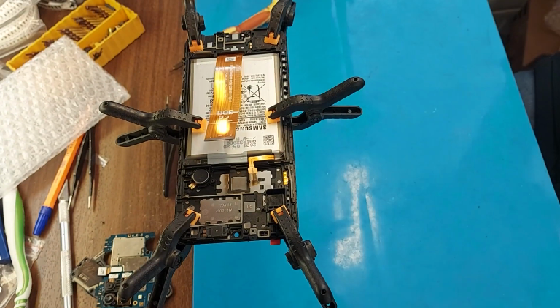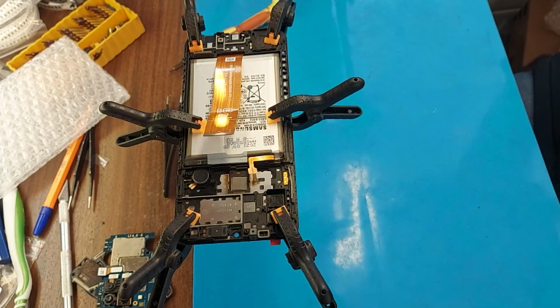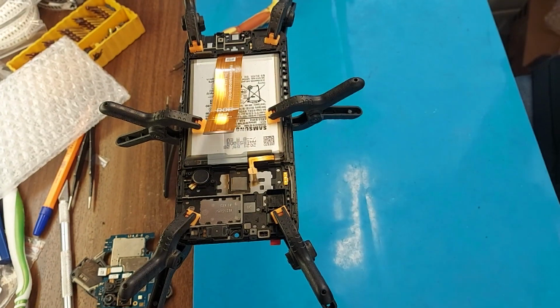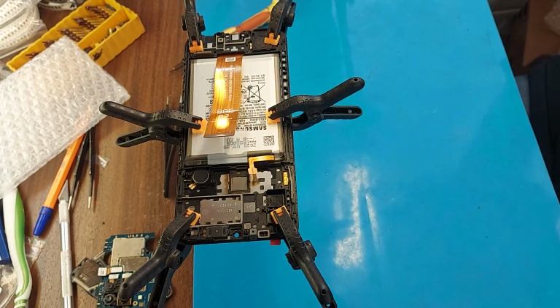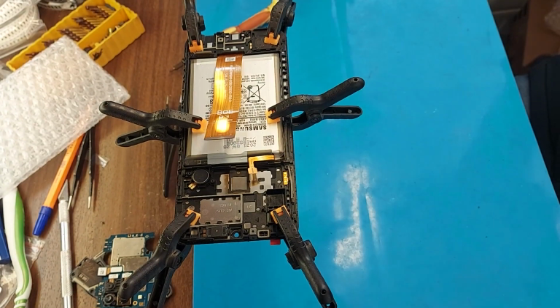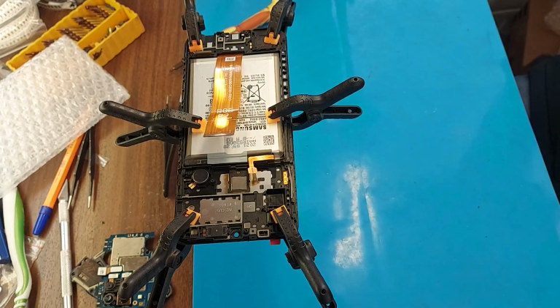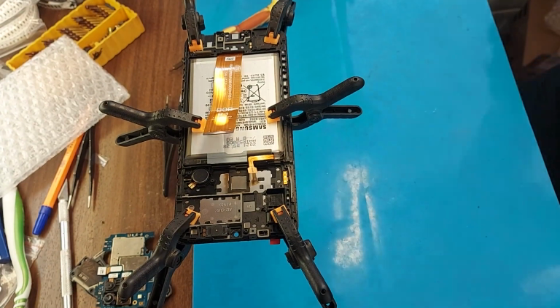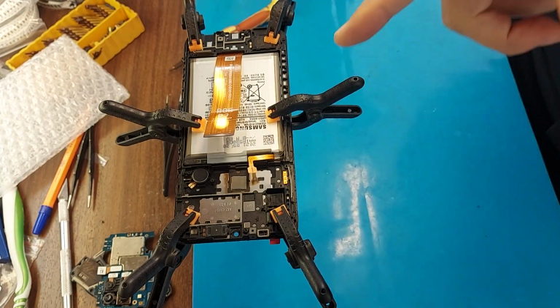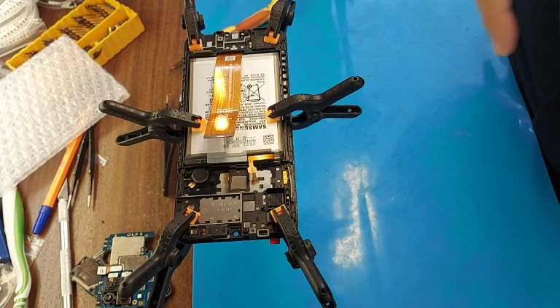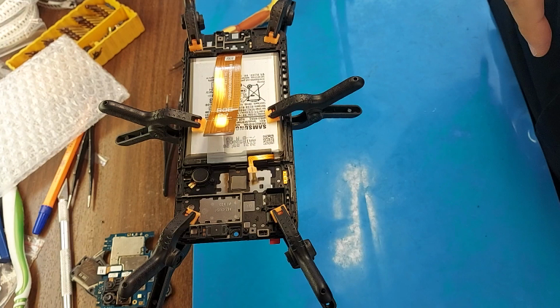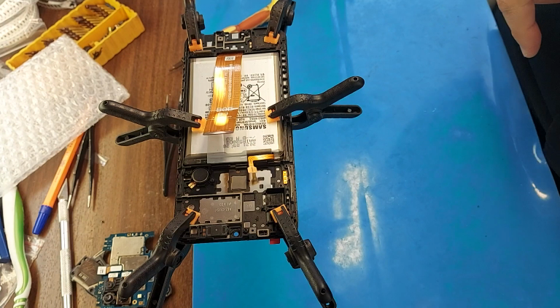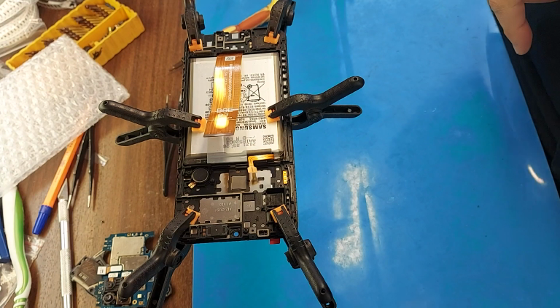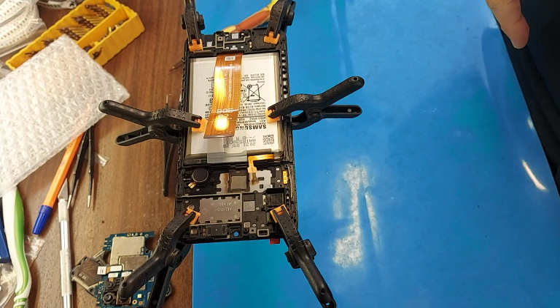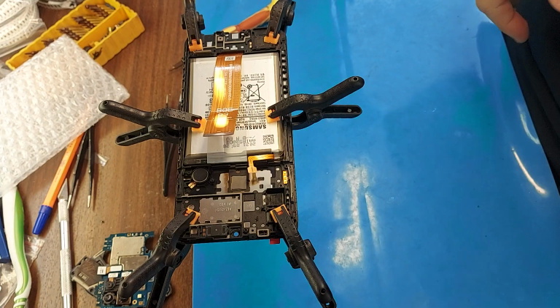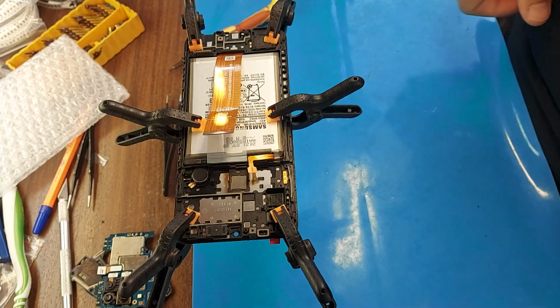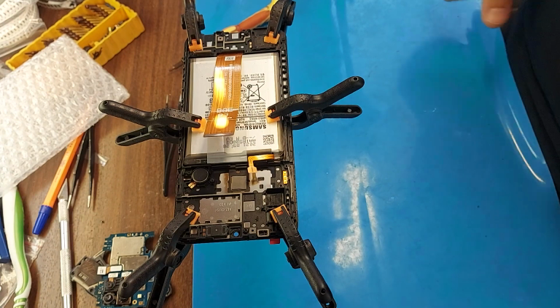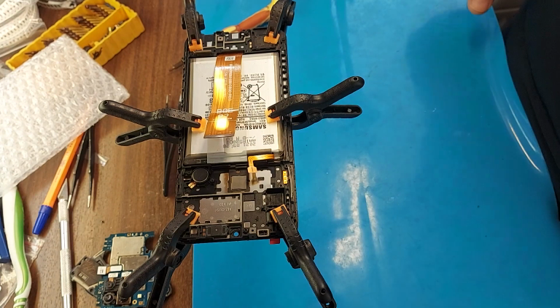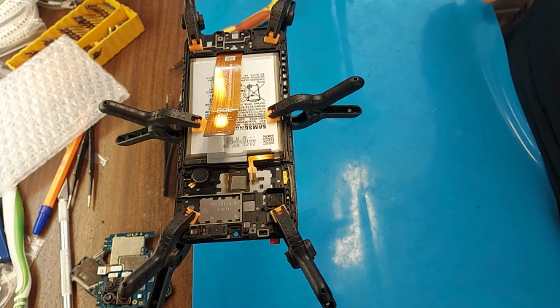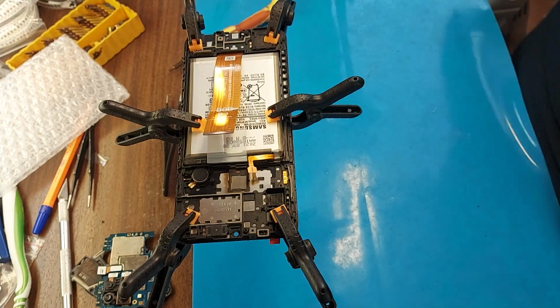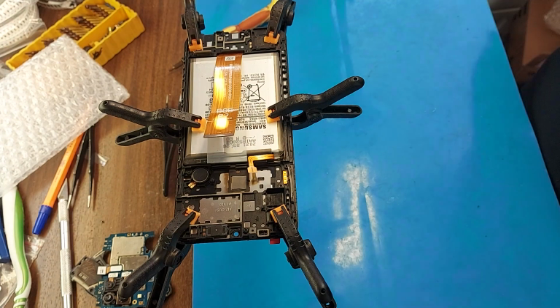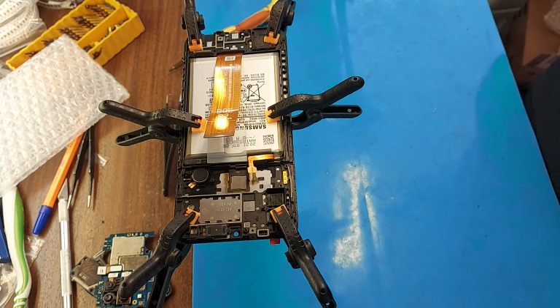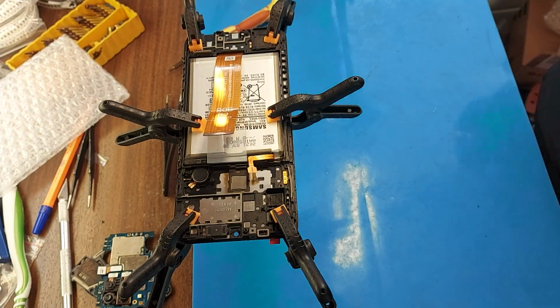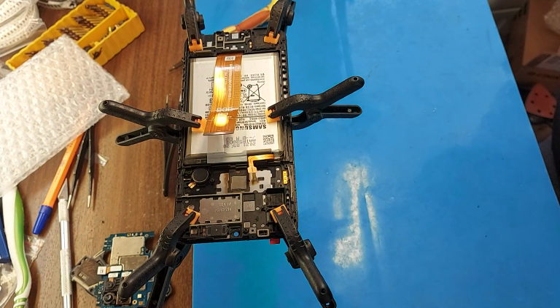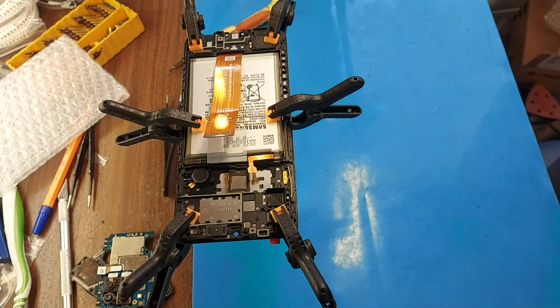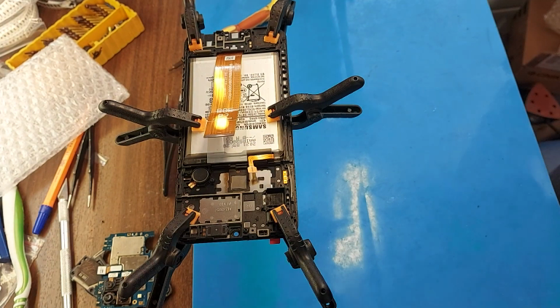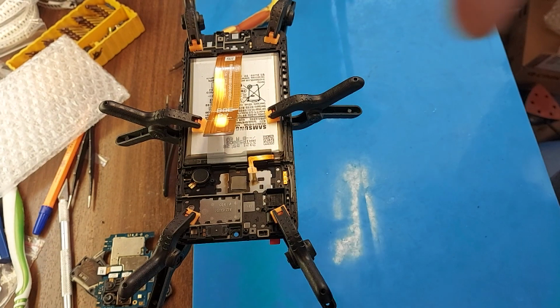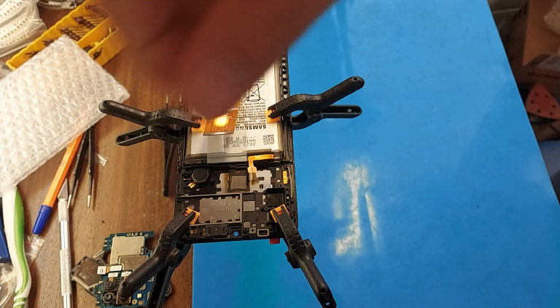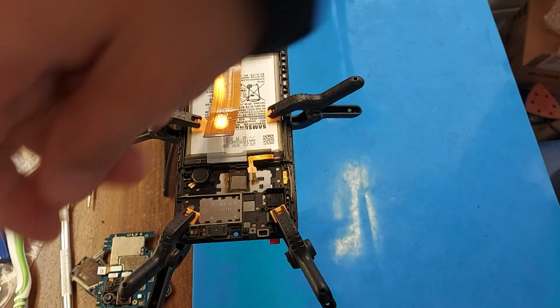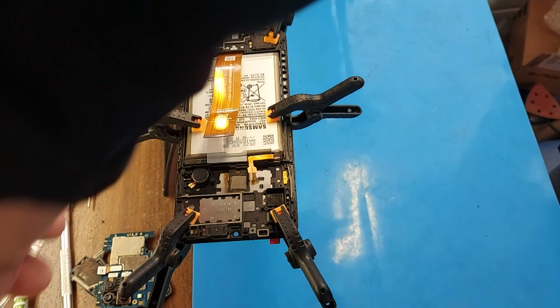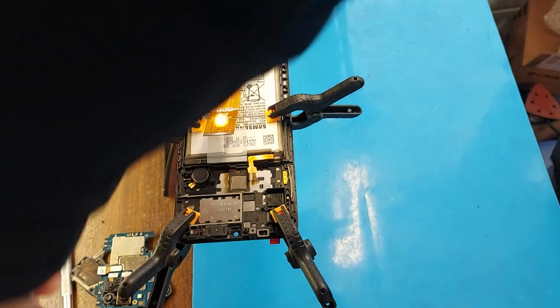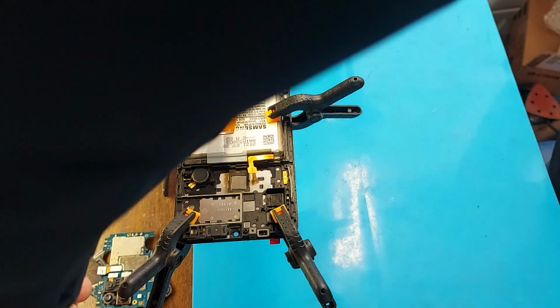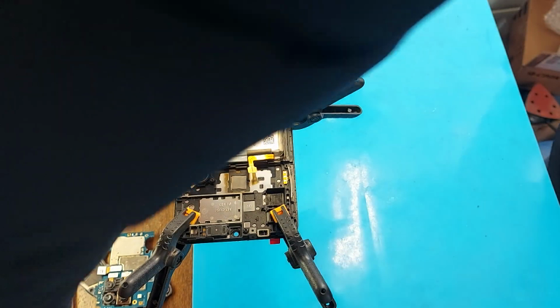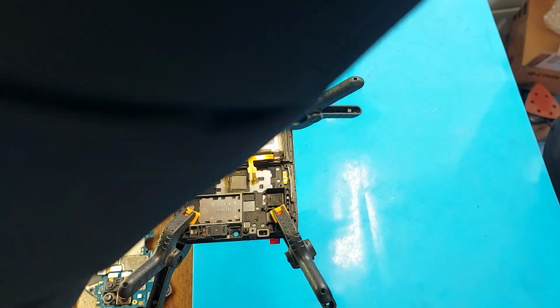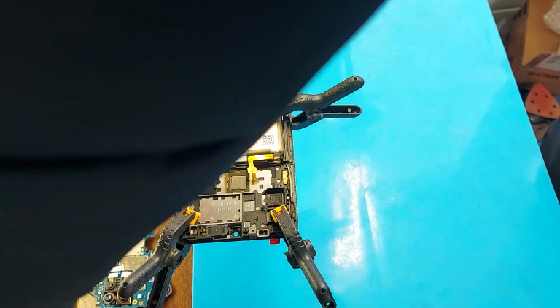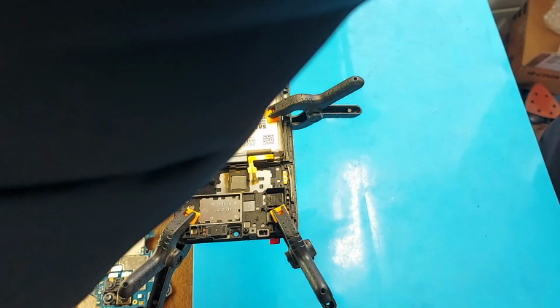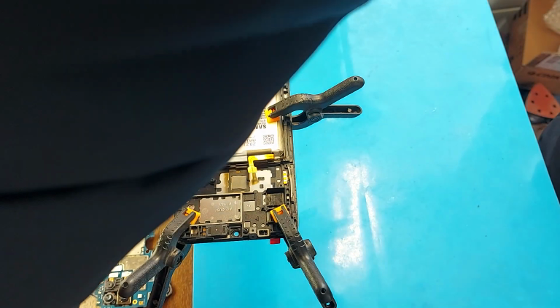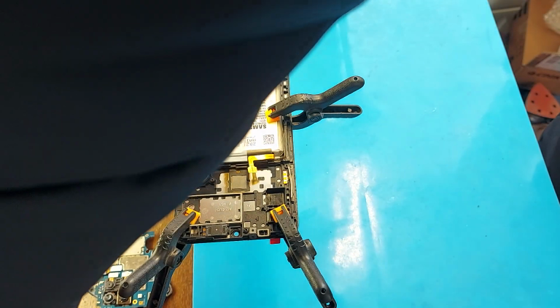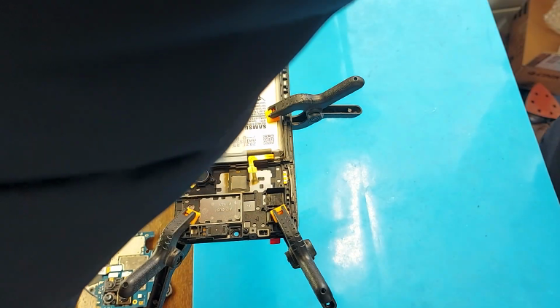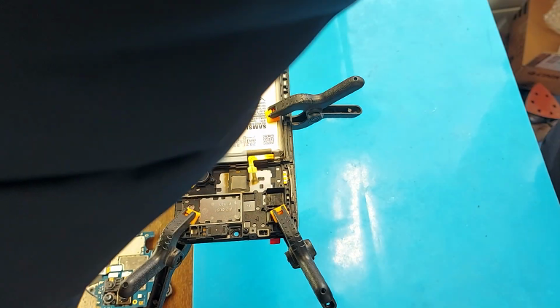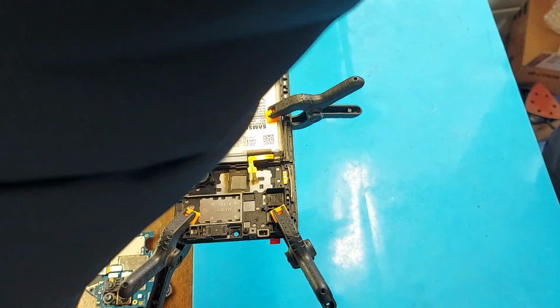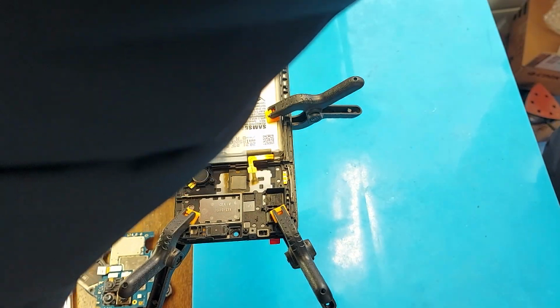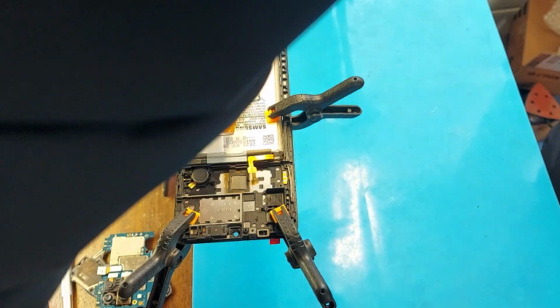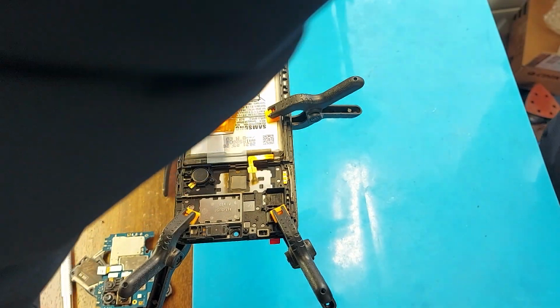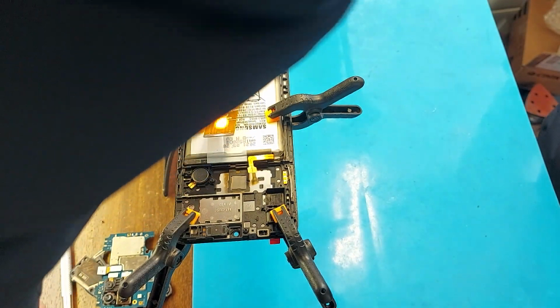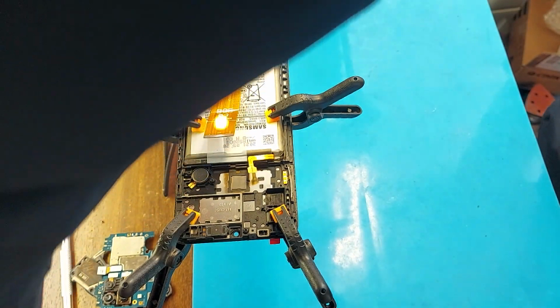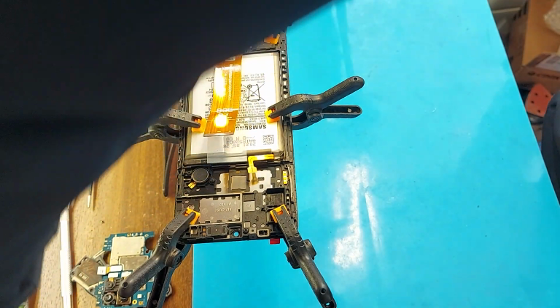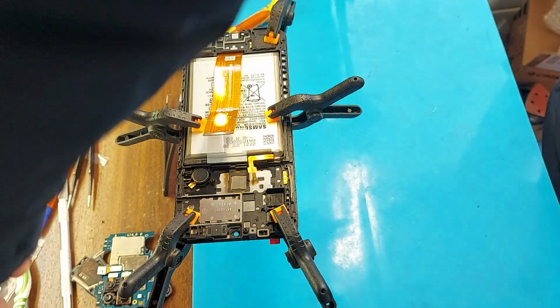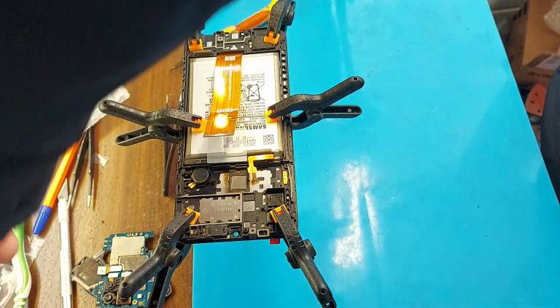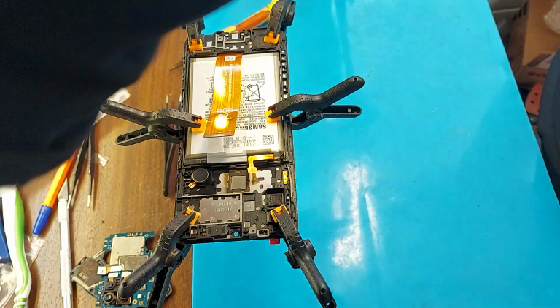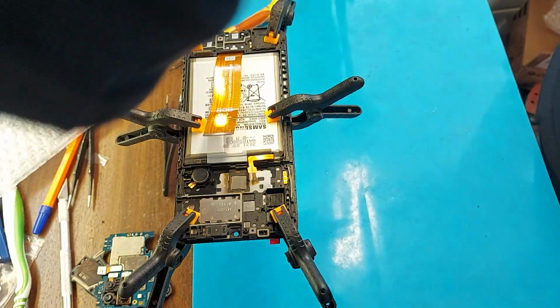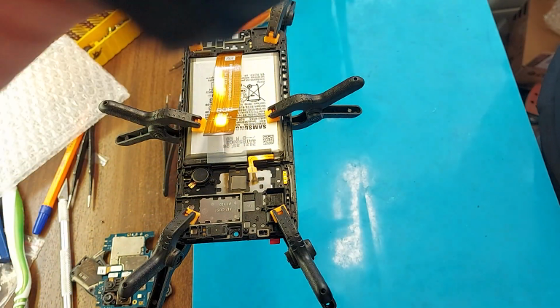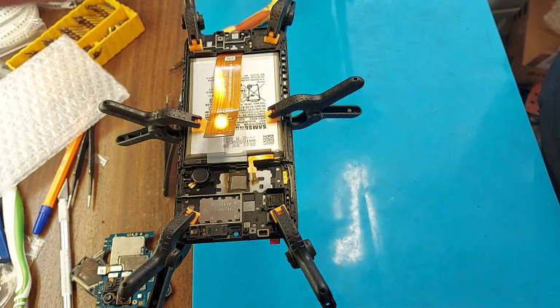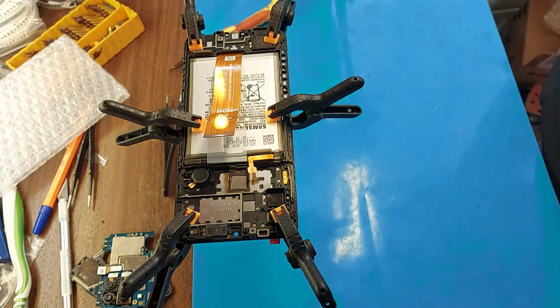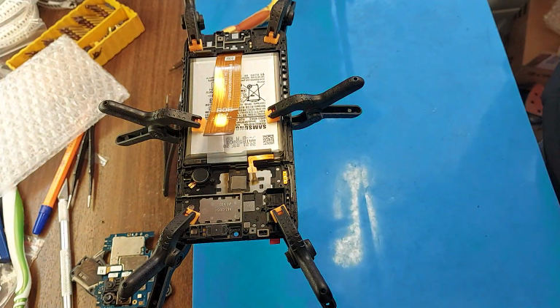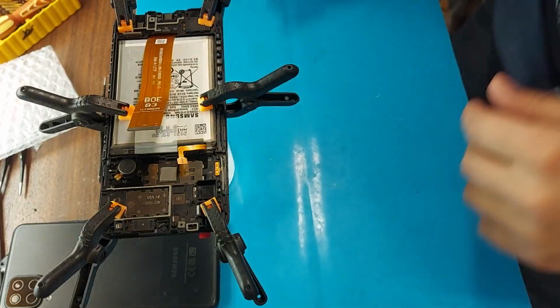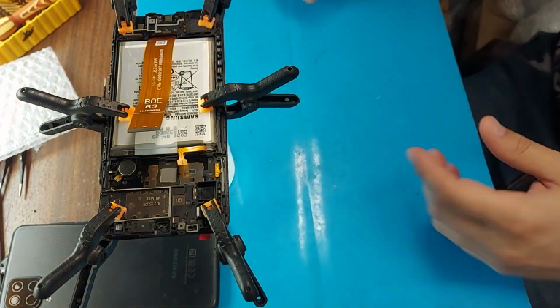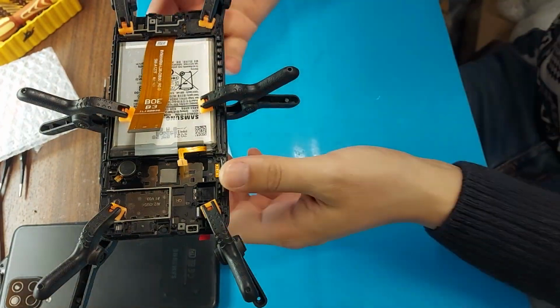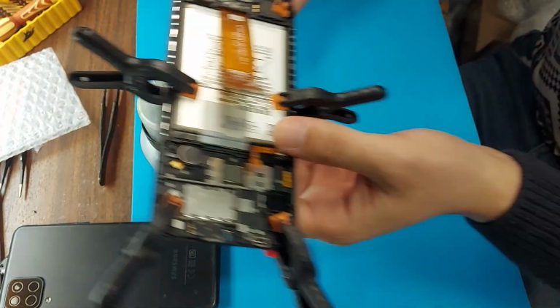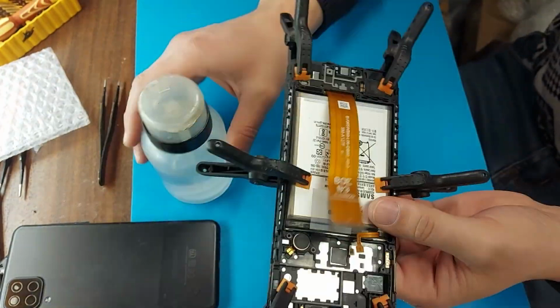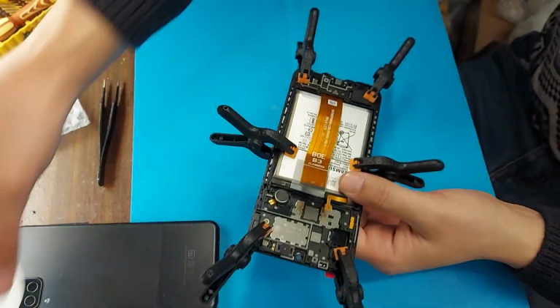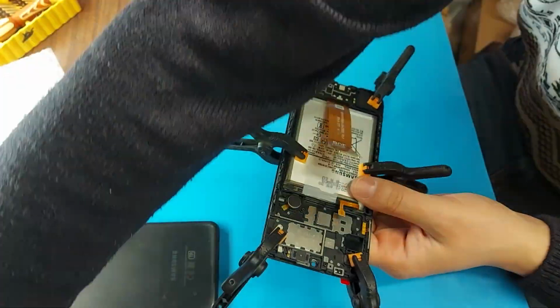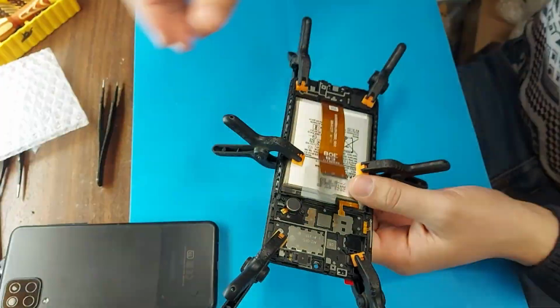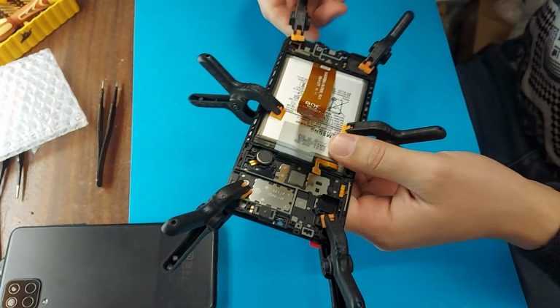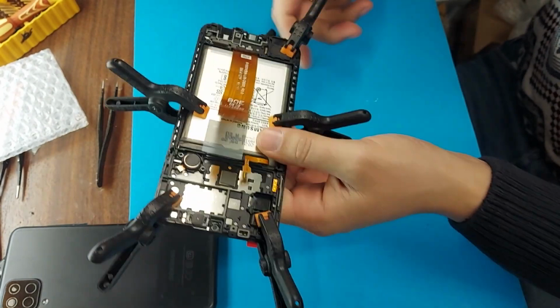We leave the phone to stick together for 5 hours, after which we will continue to assemble the phone.